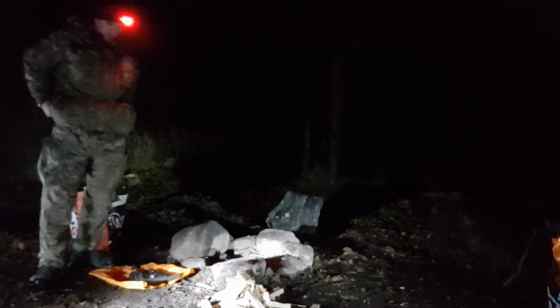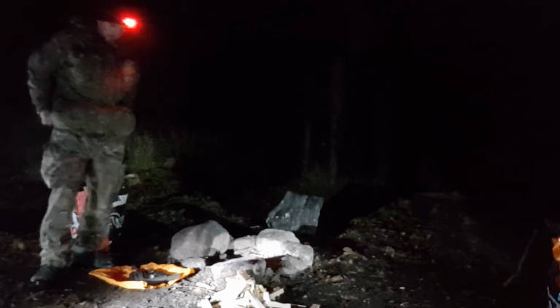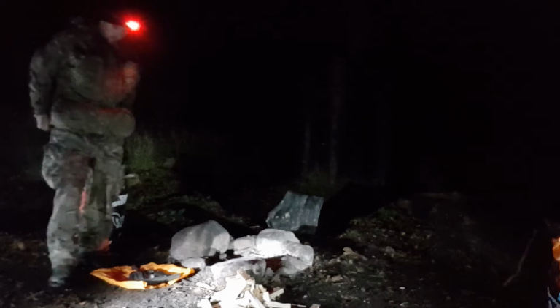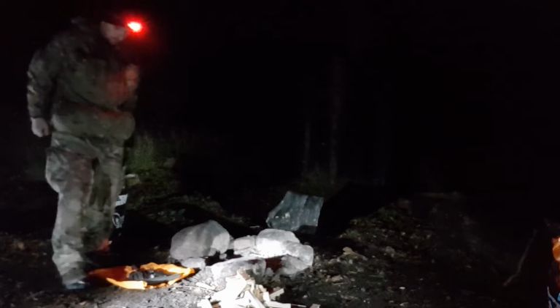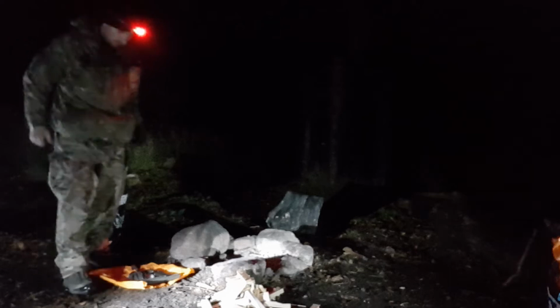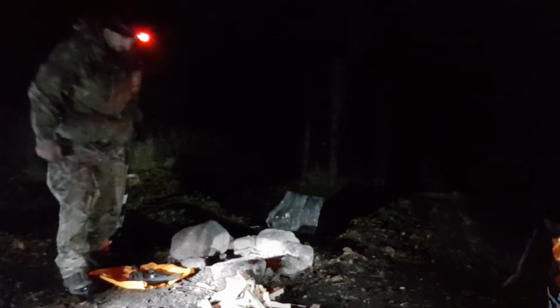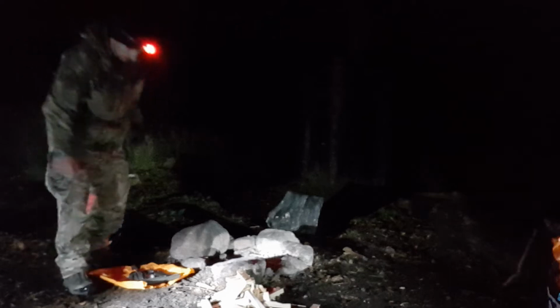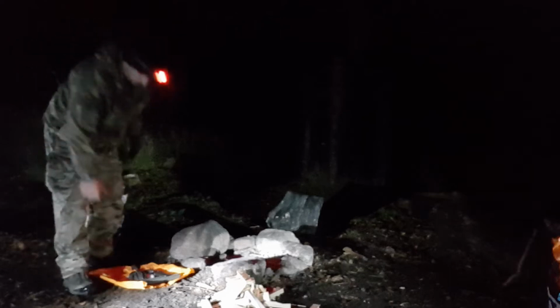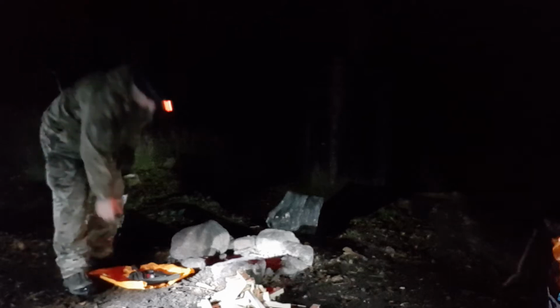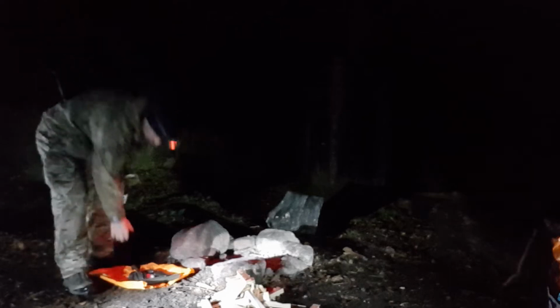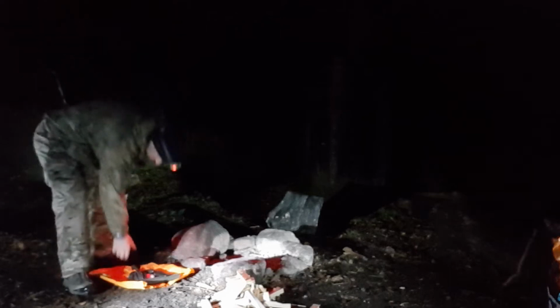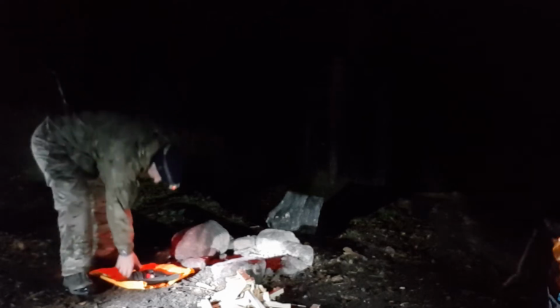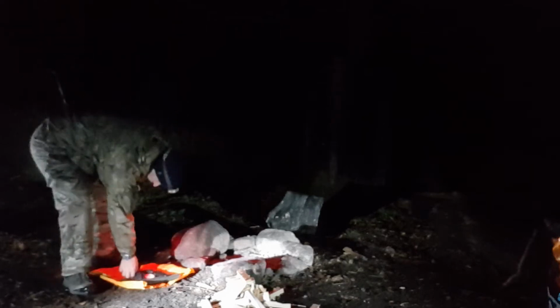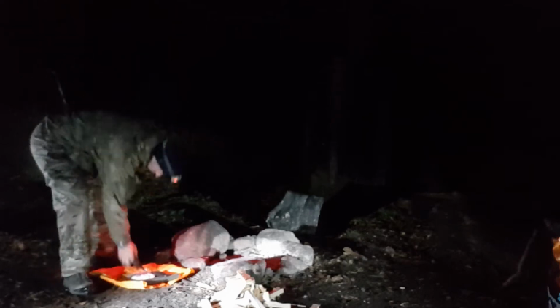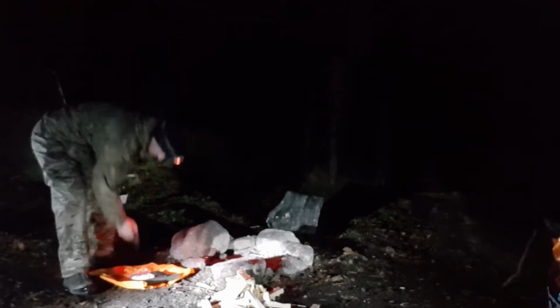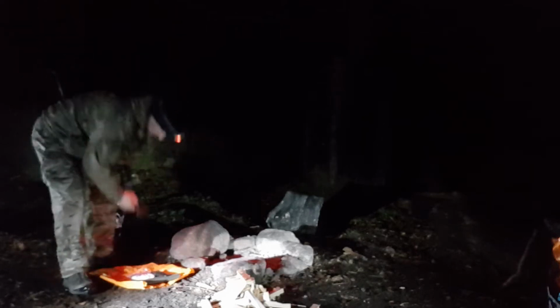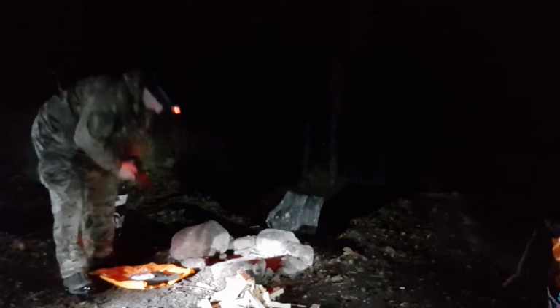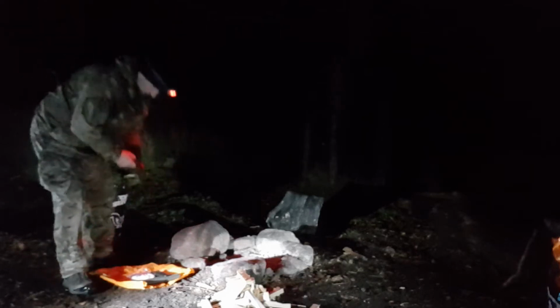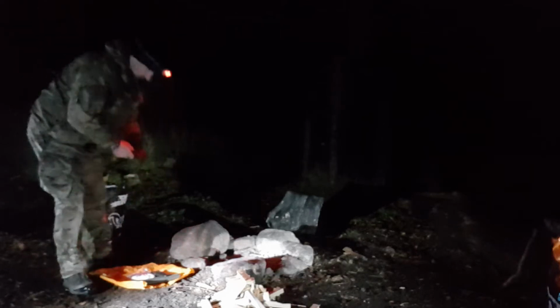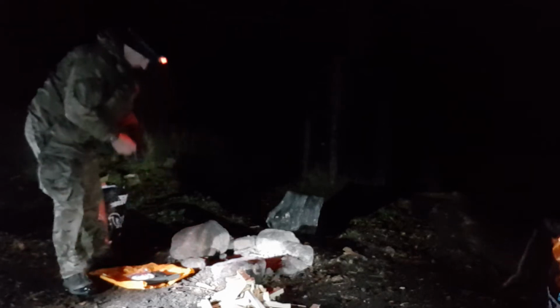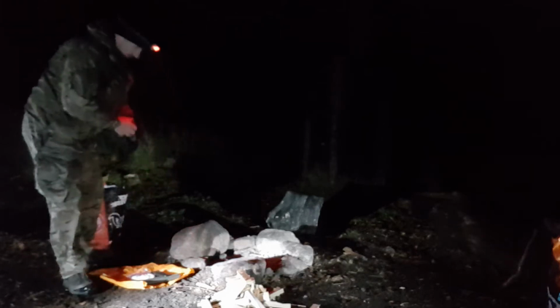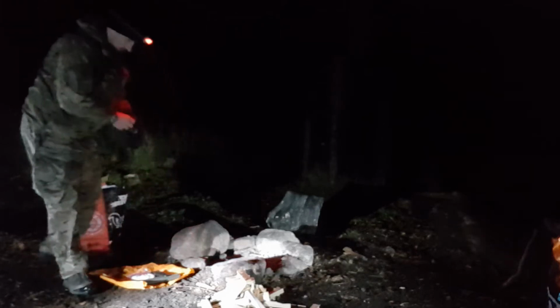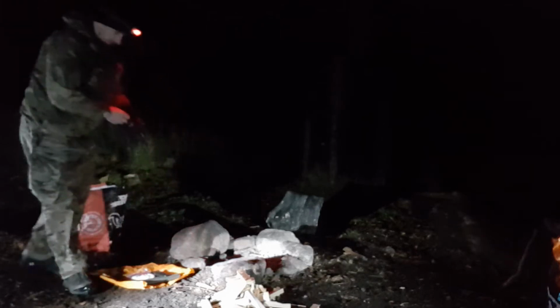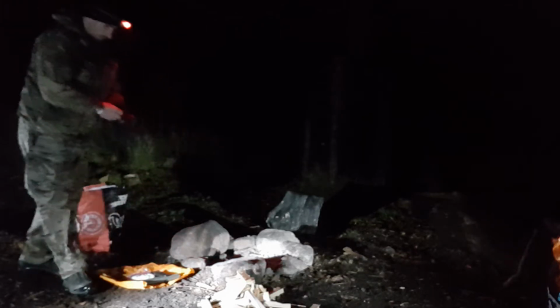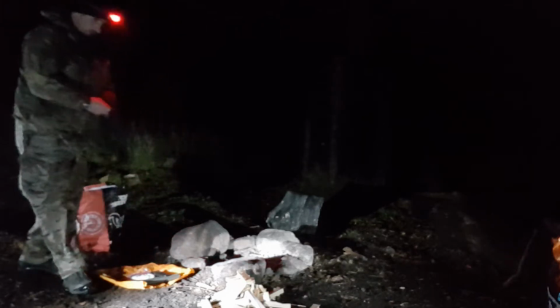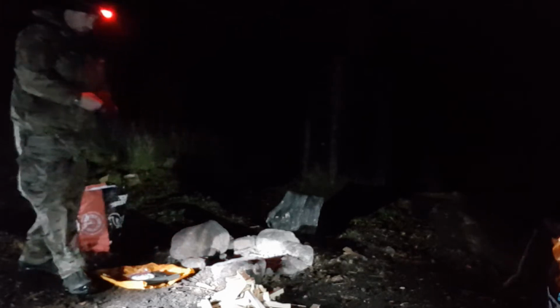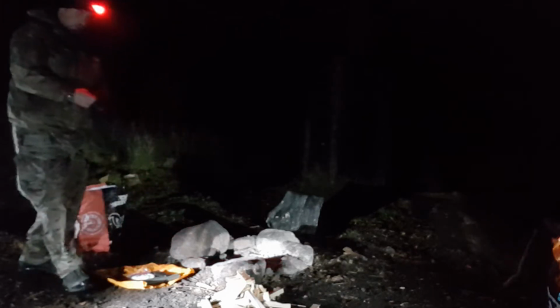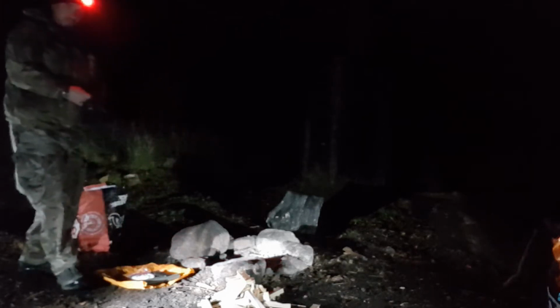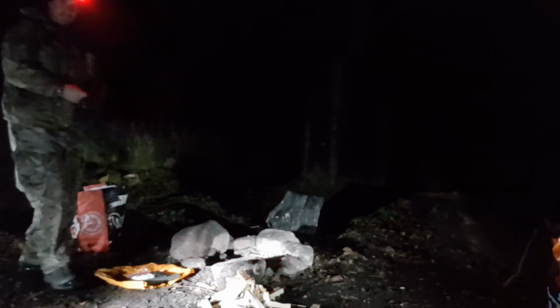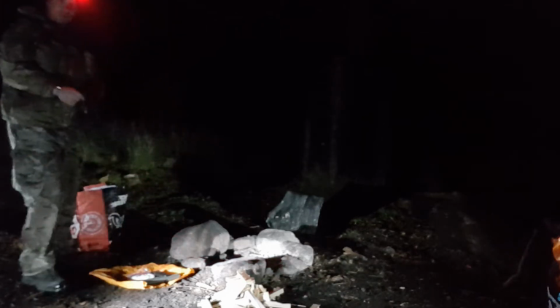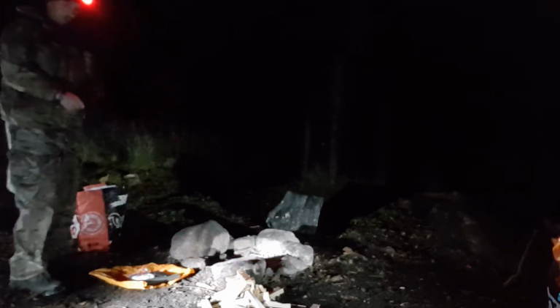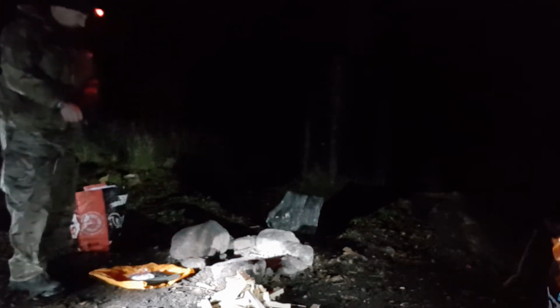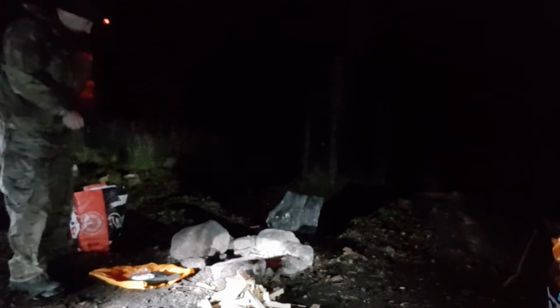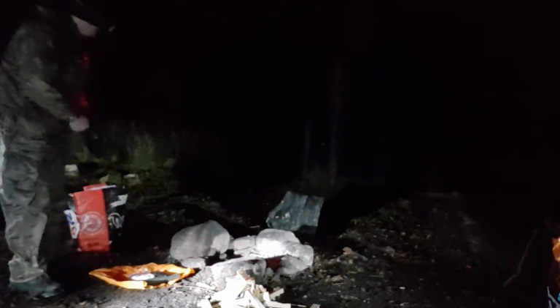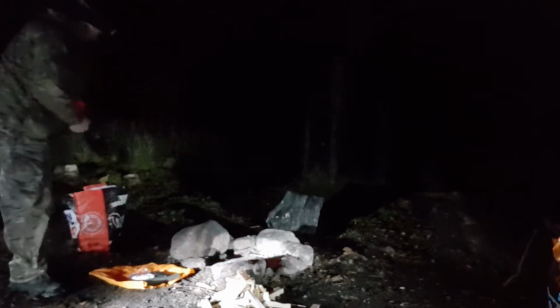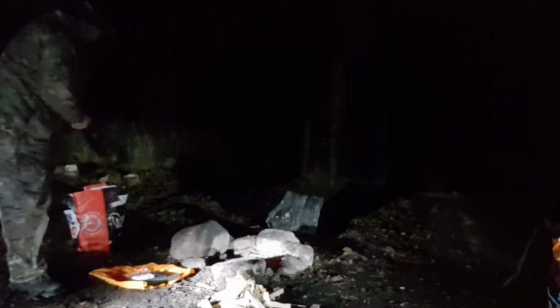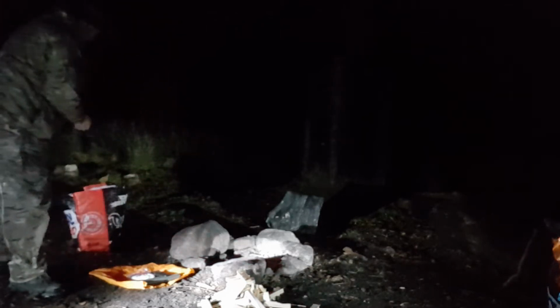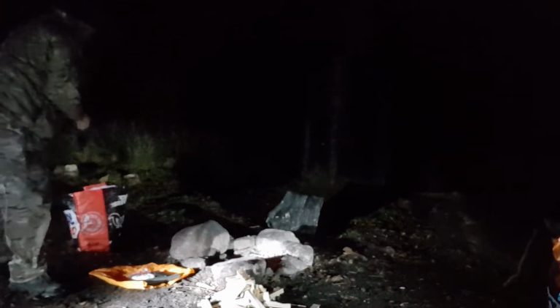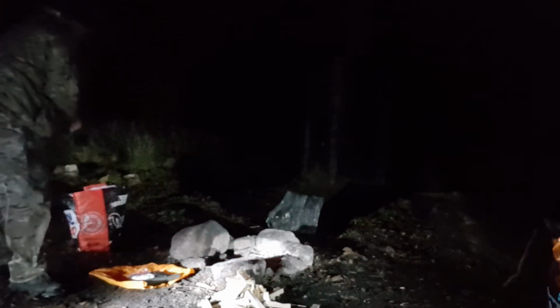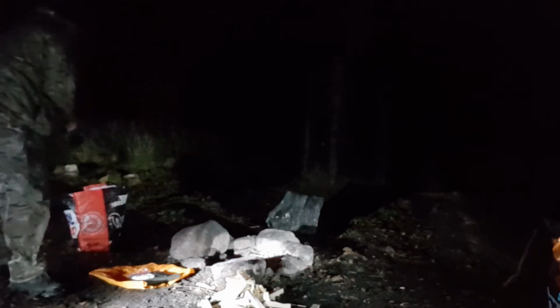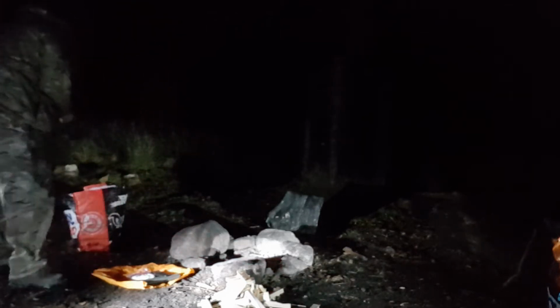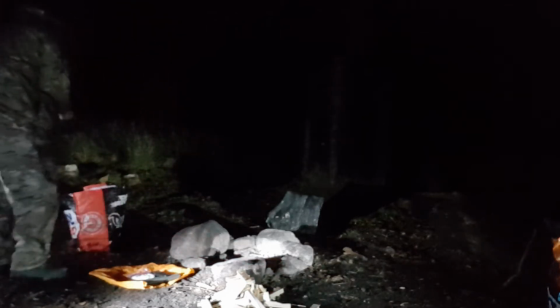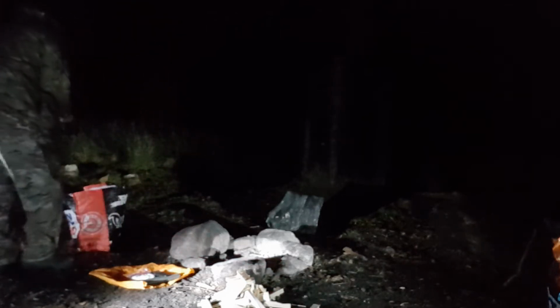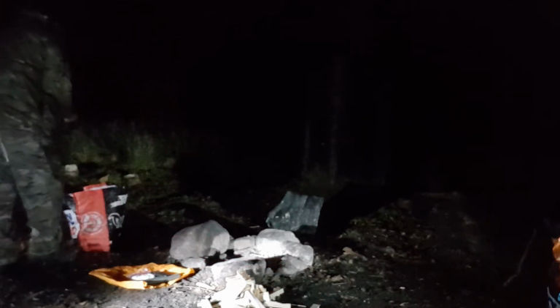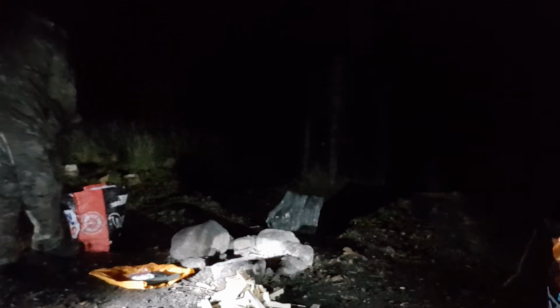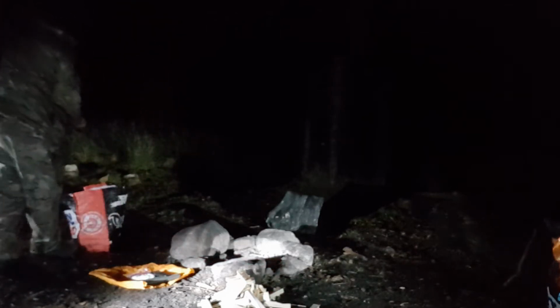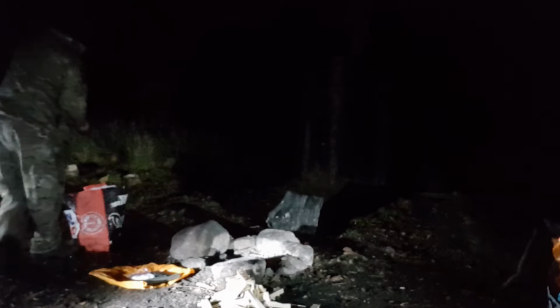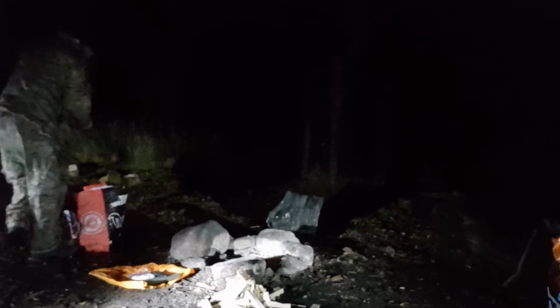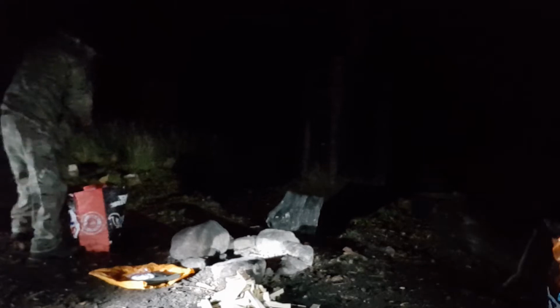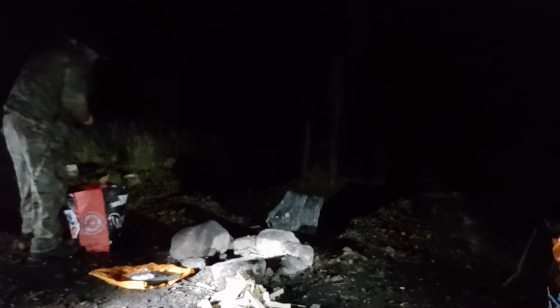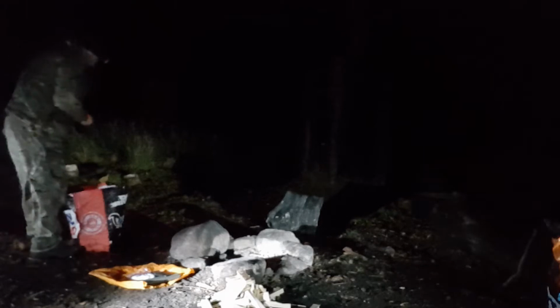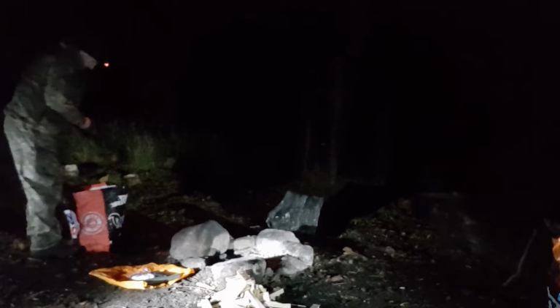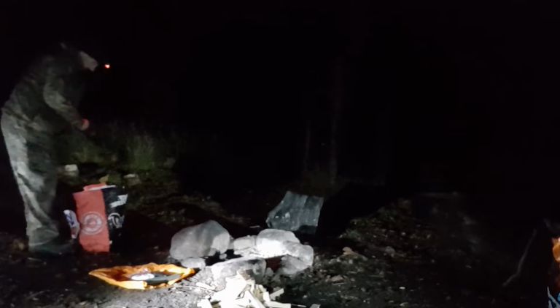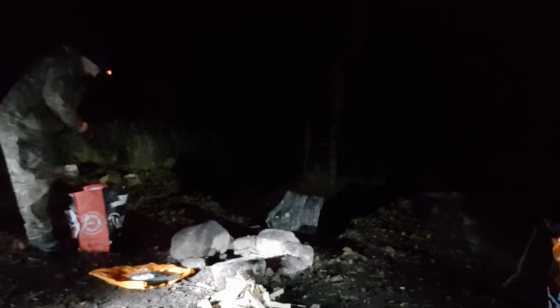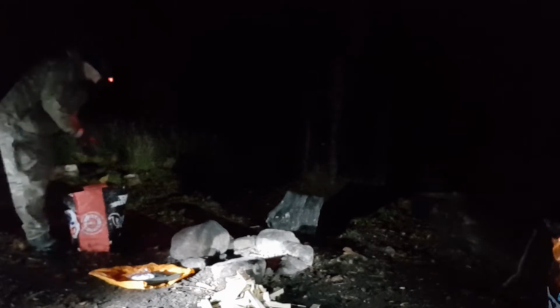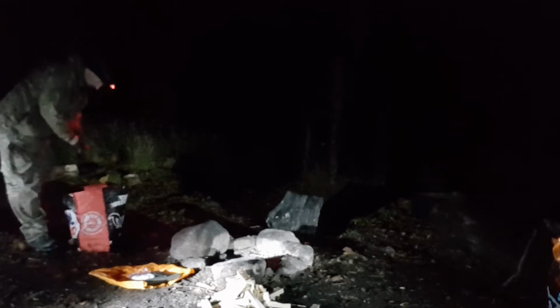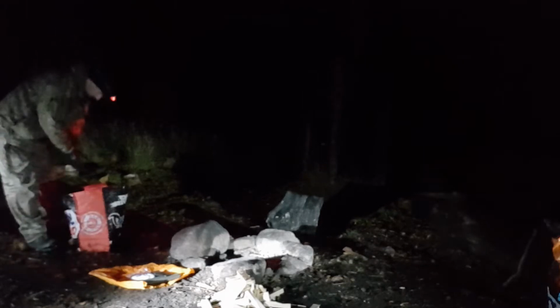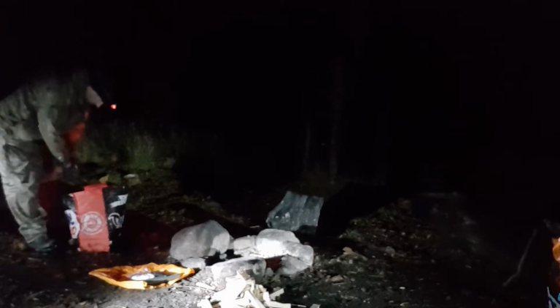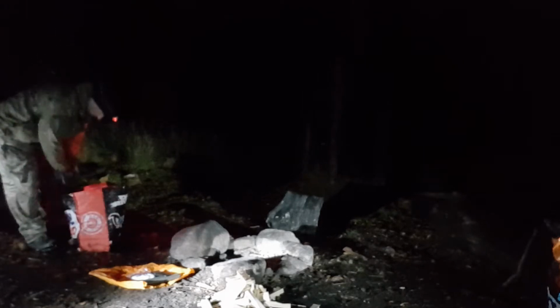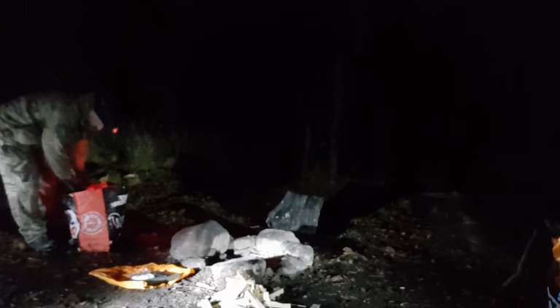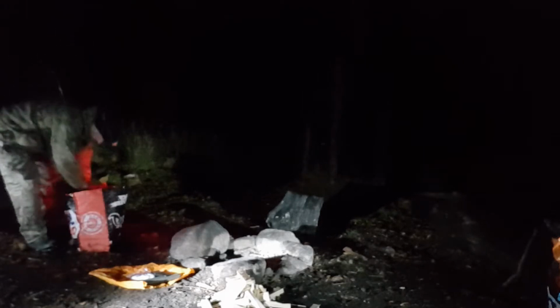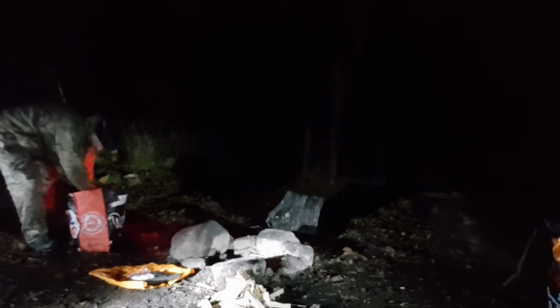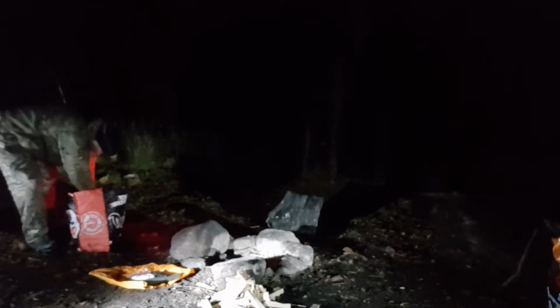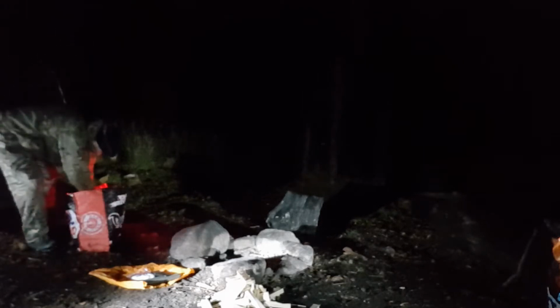I found the other glove behind the tripod. So I've got the kindle in, let's get the rest of it out.